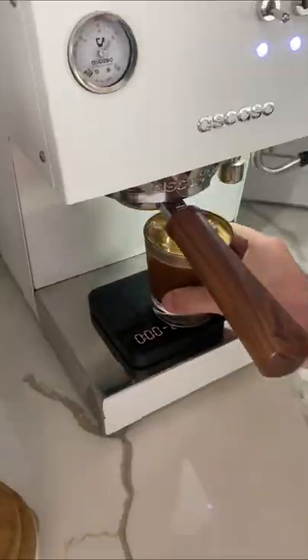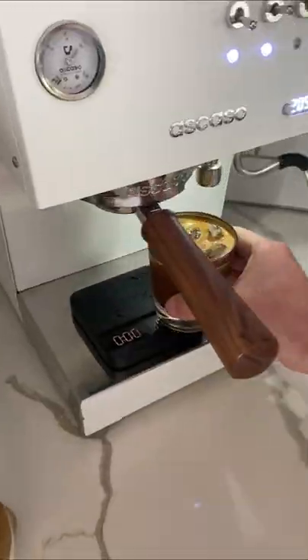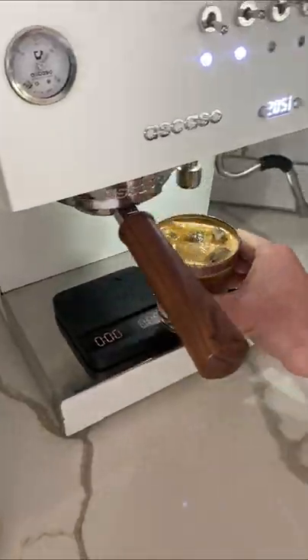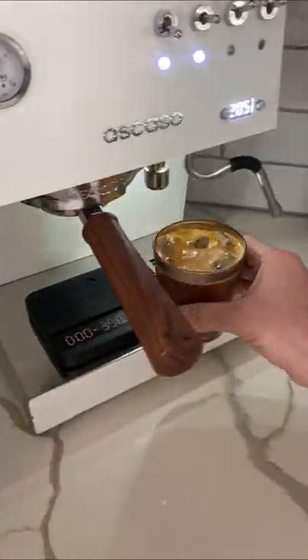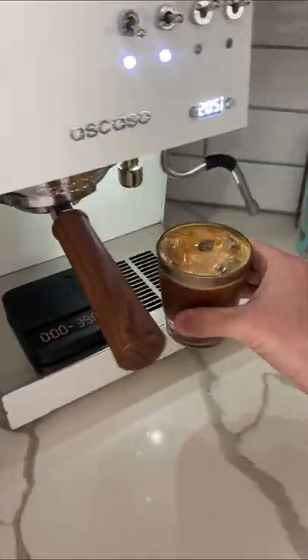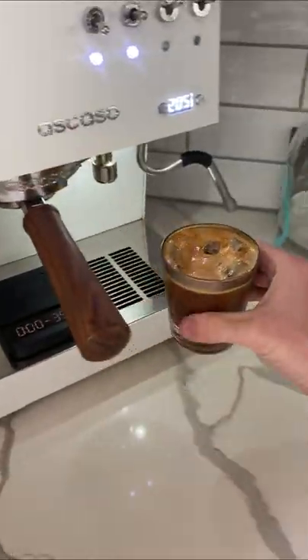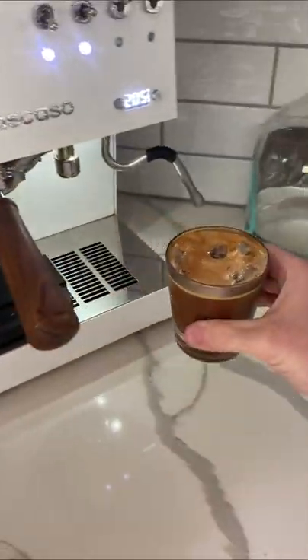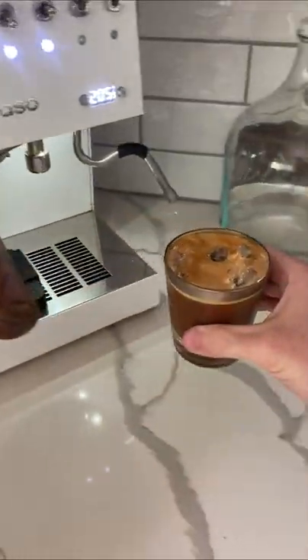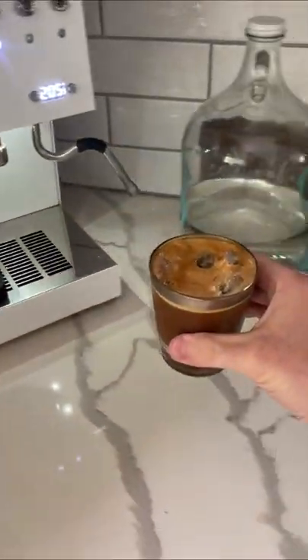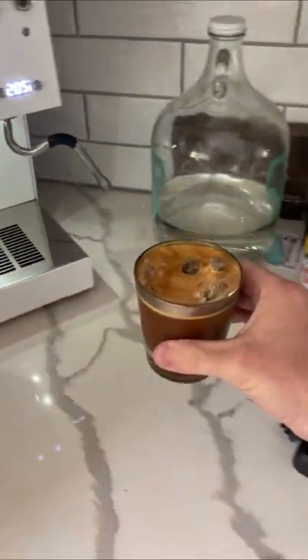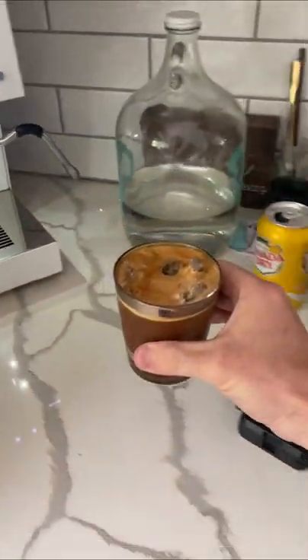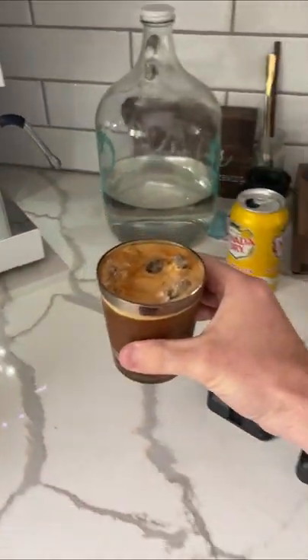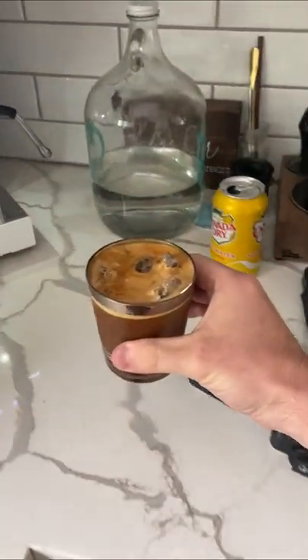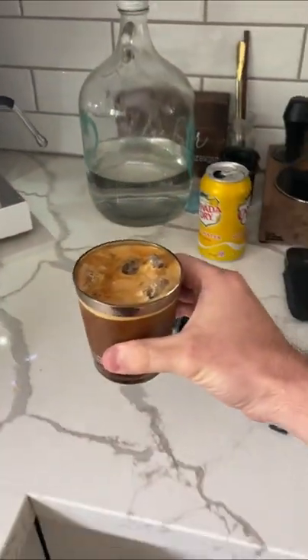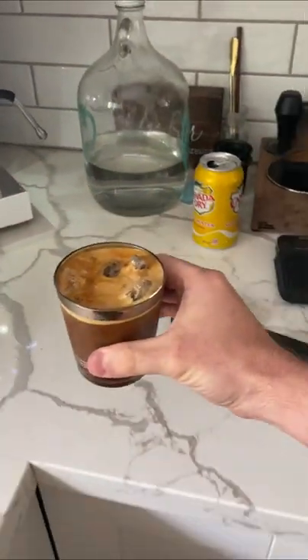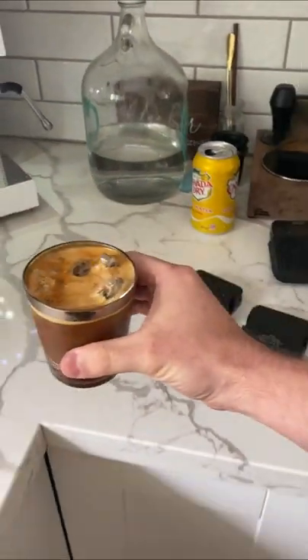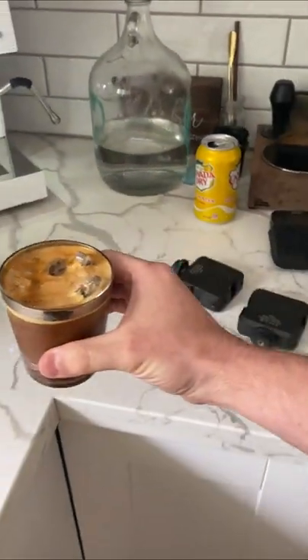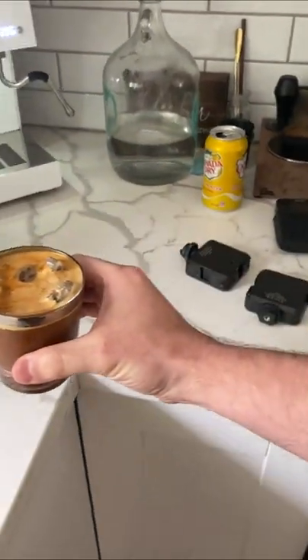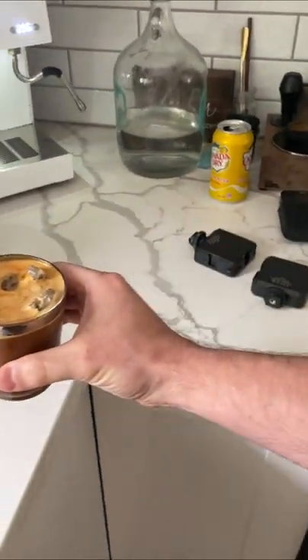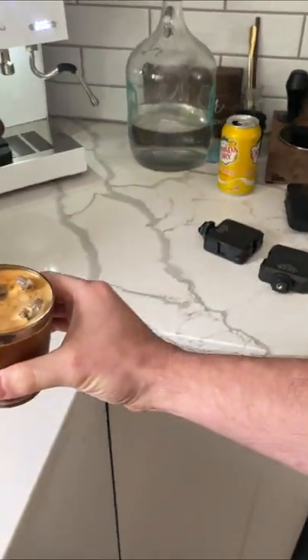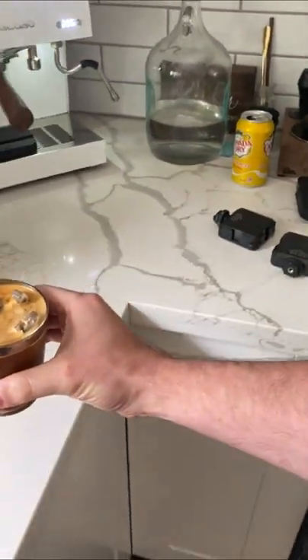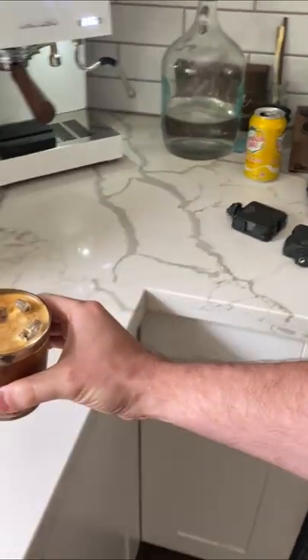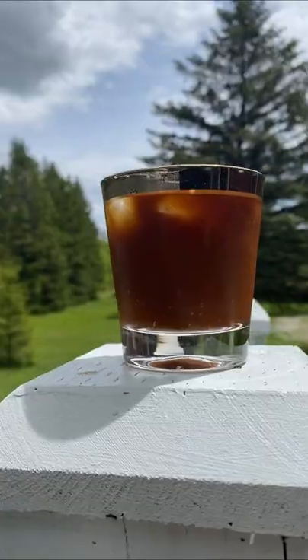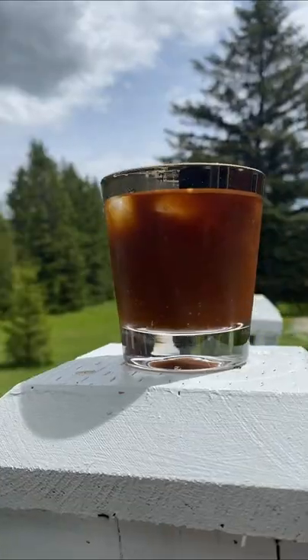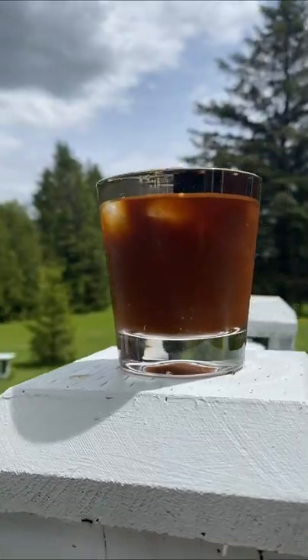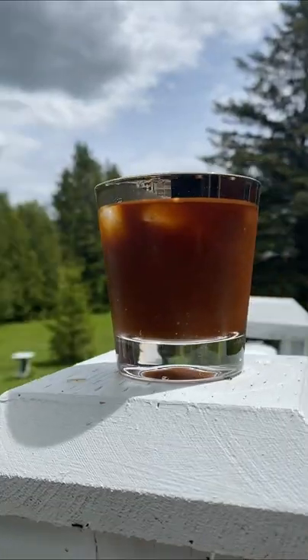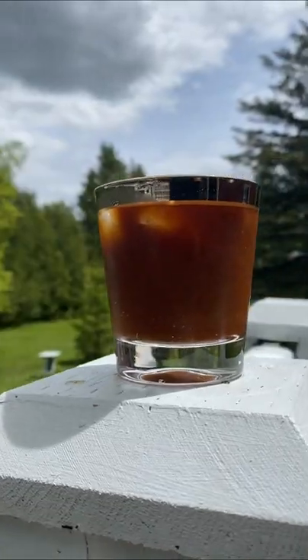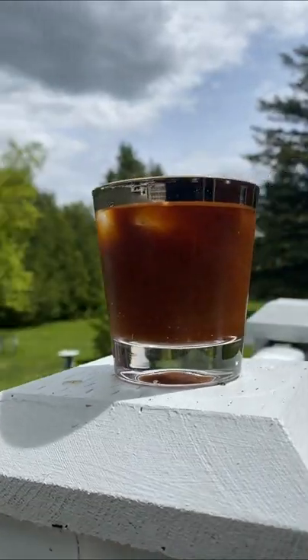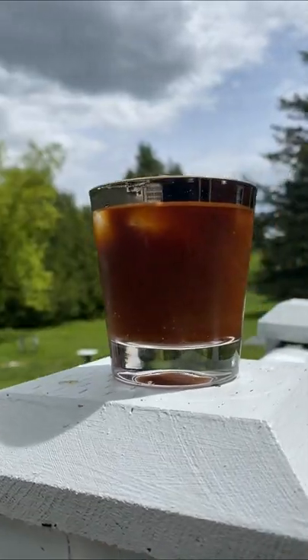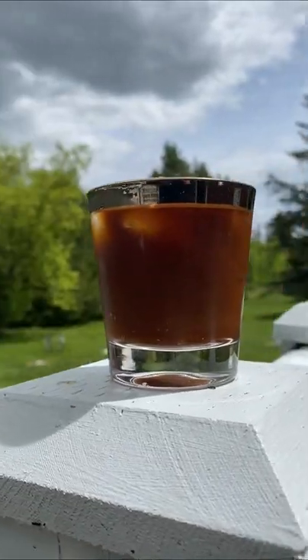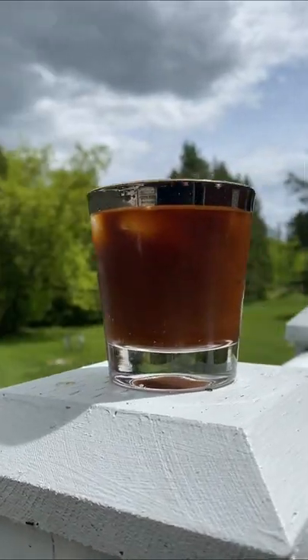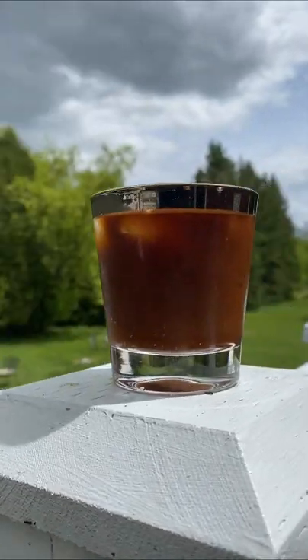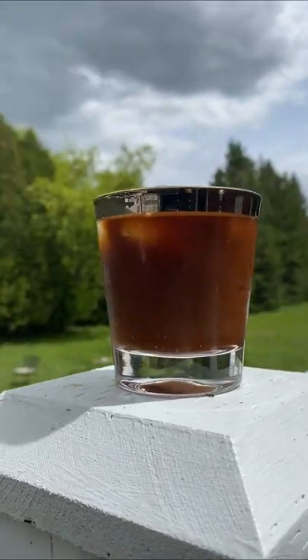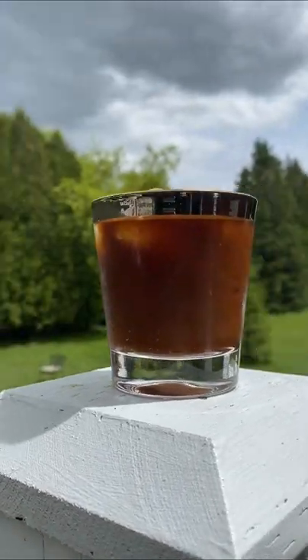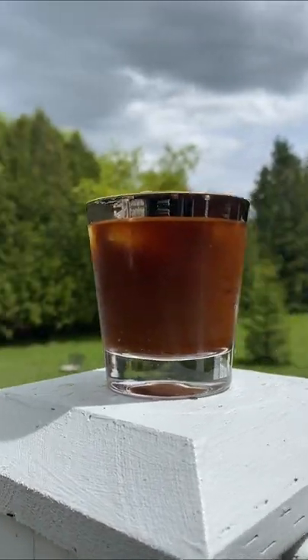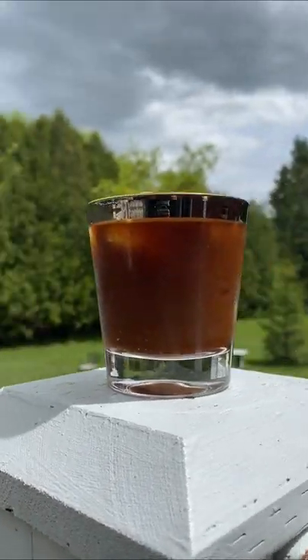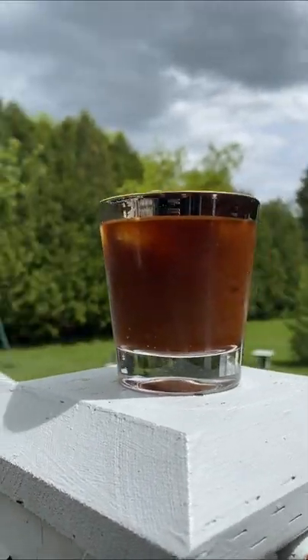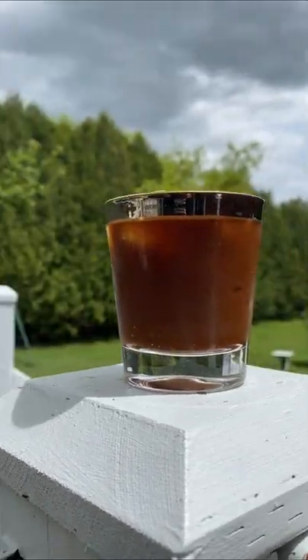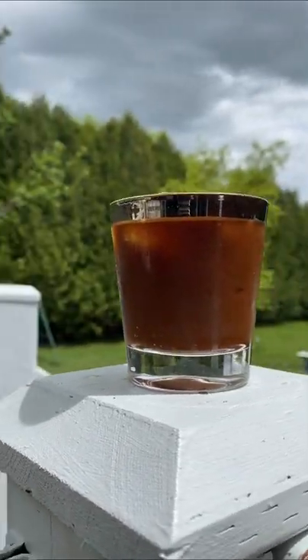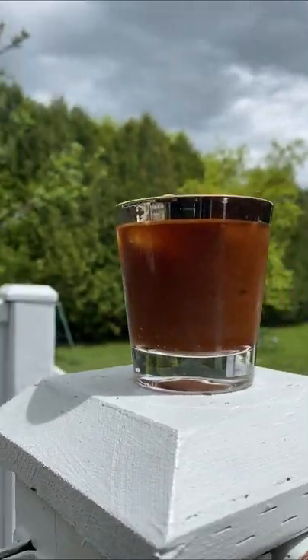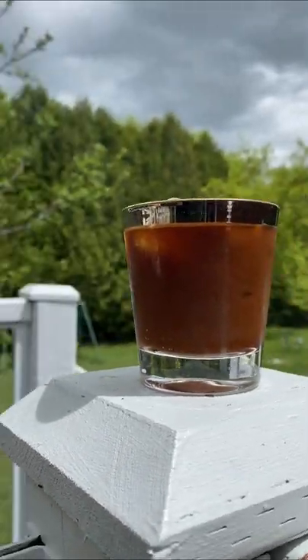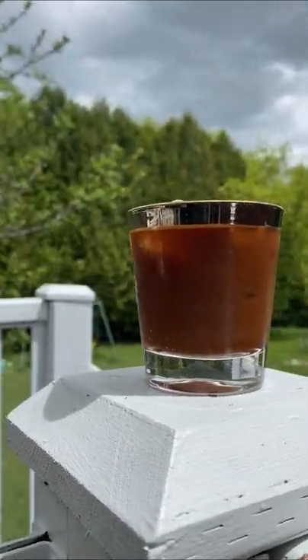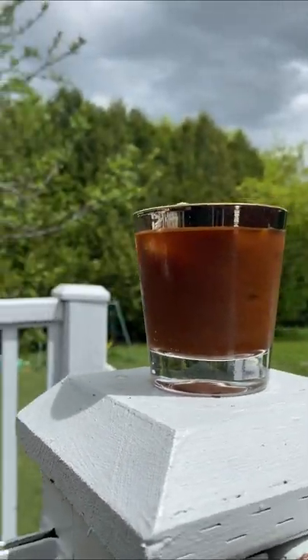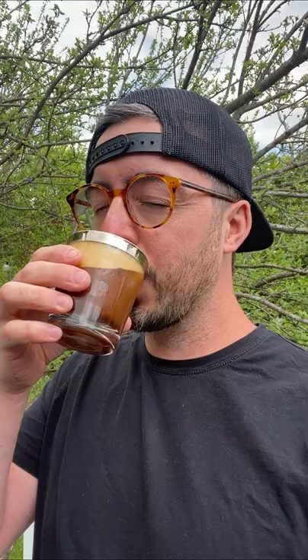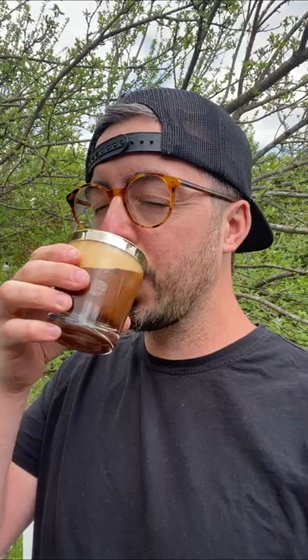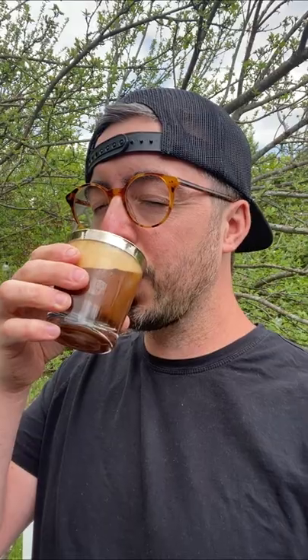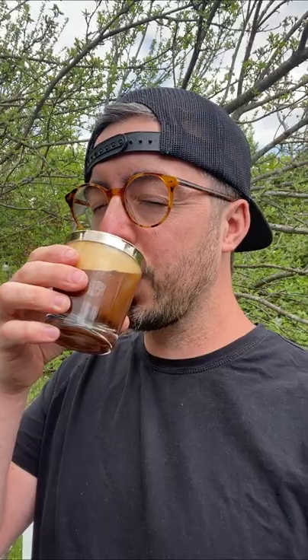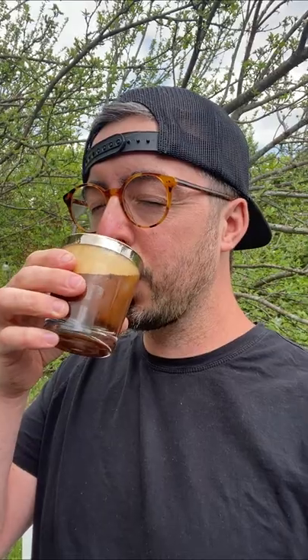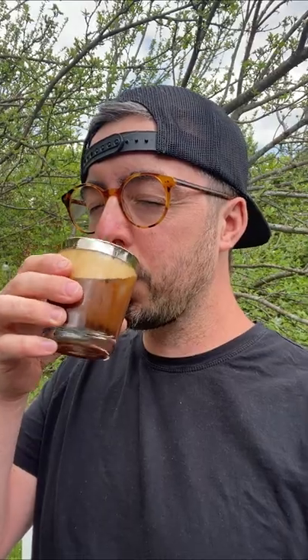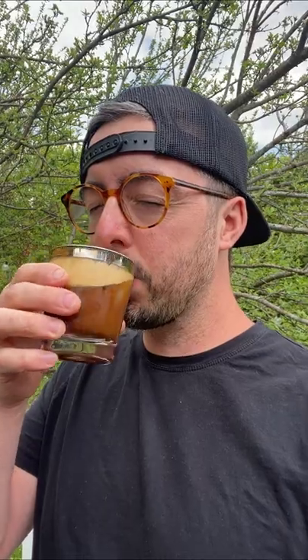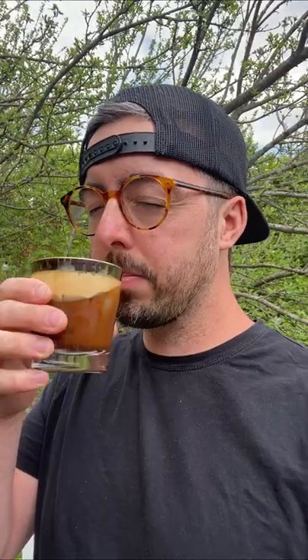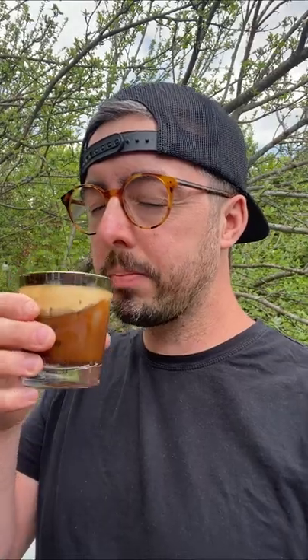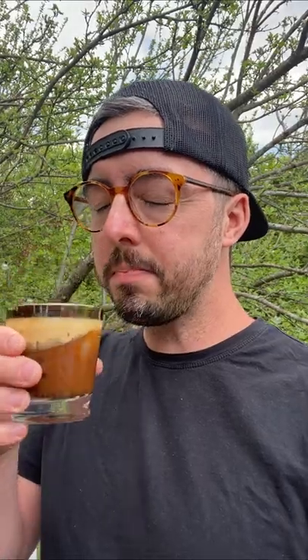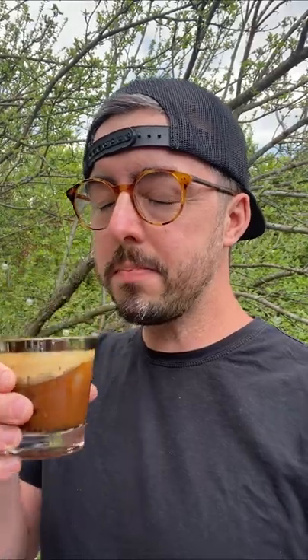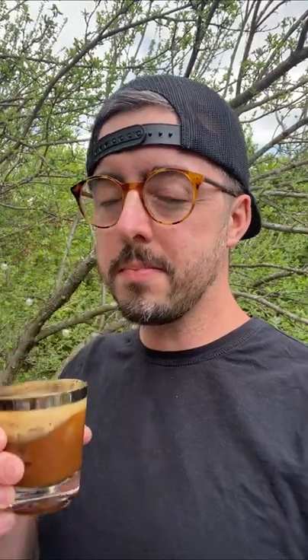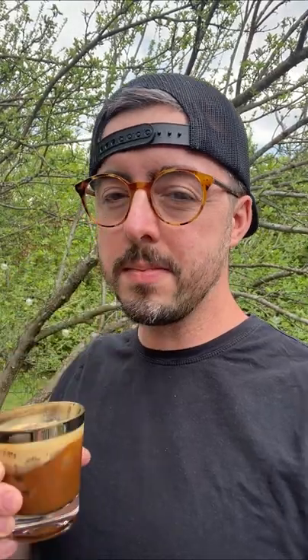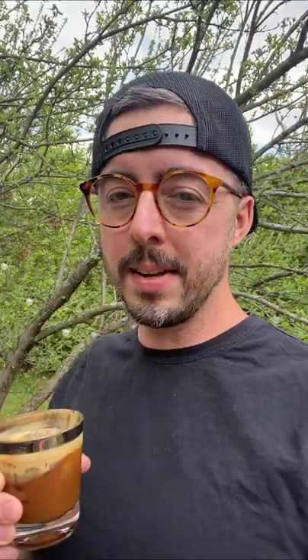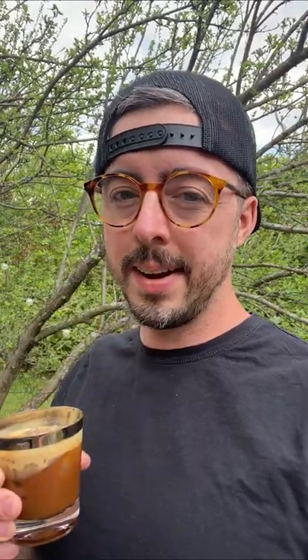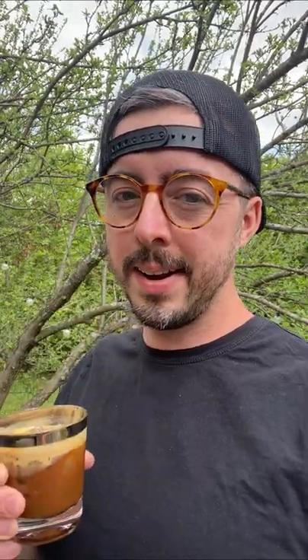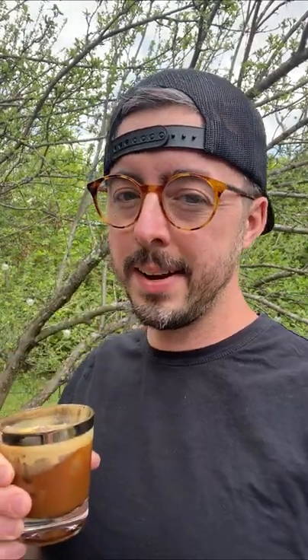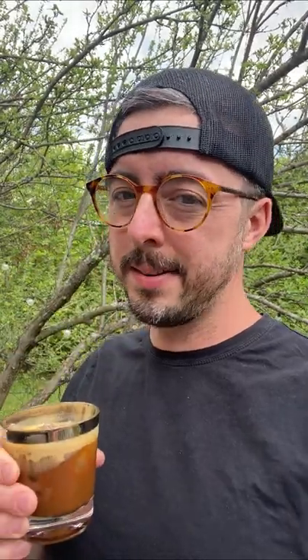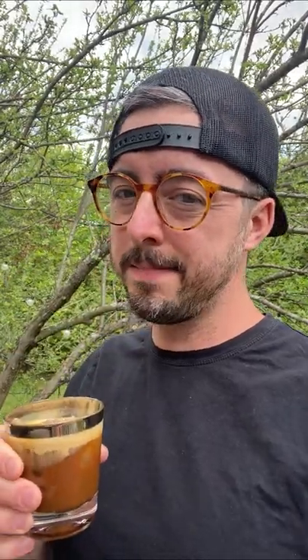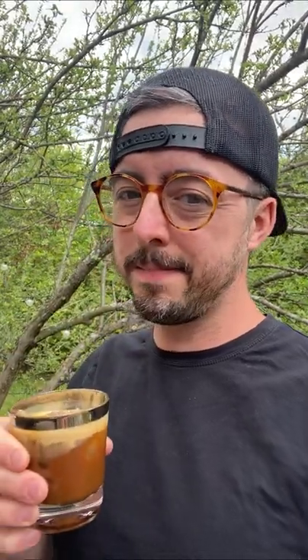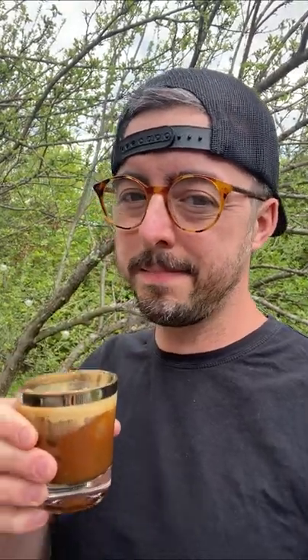At the end of your shot, grab your glass and drink. You can add a little lemon or lime for some extra pop. Enjoy, cheers.